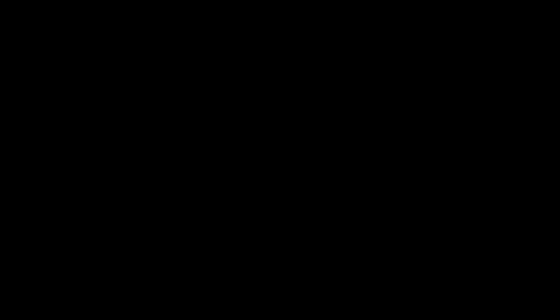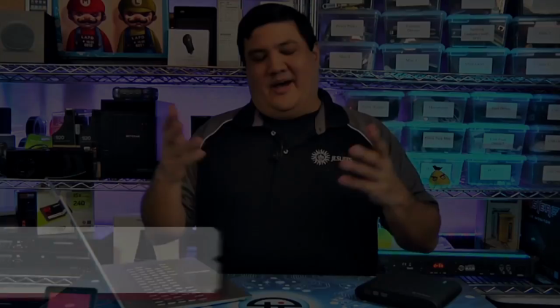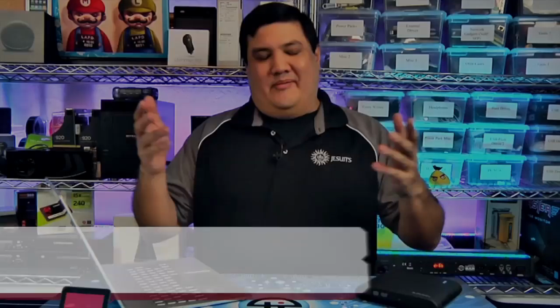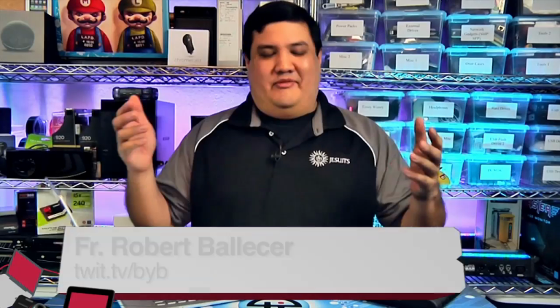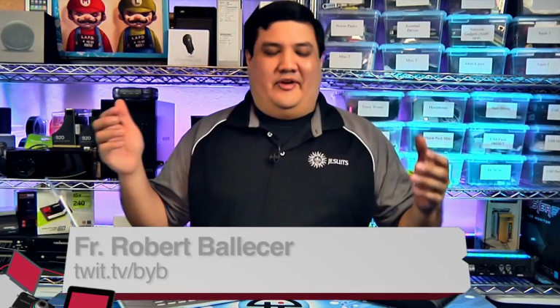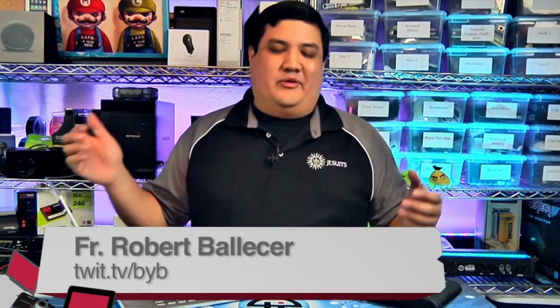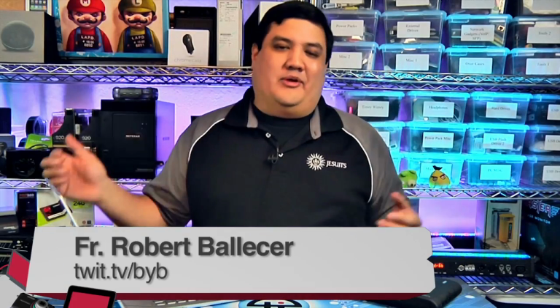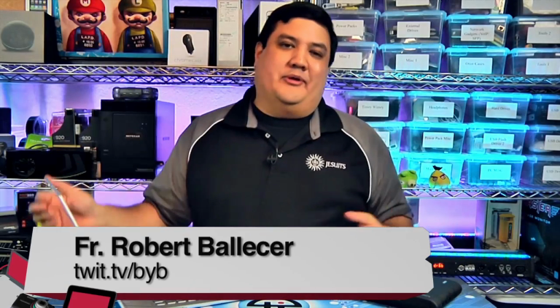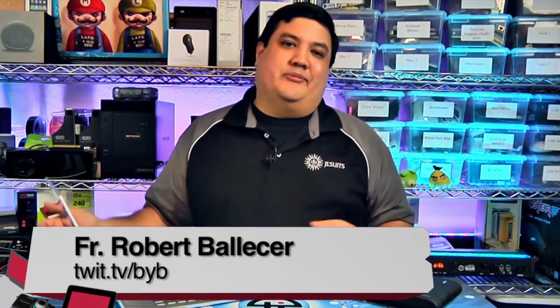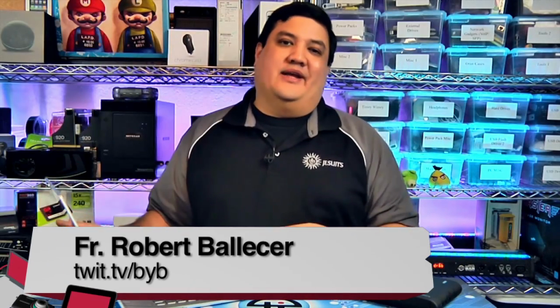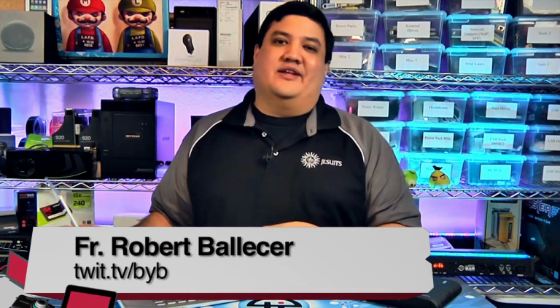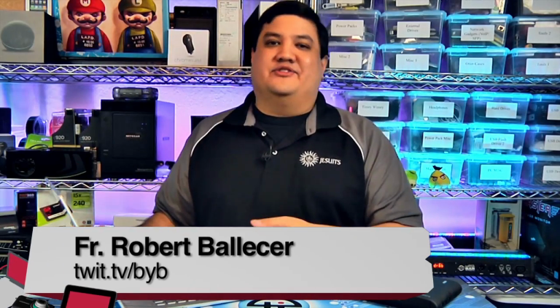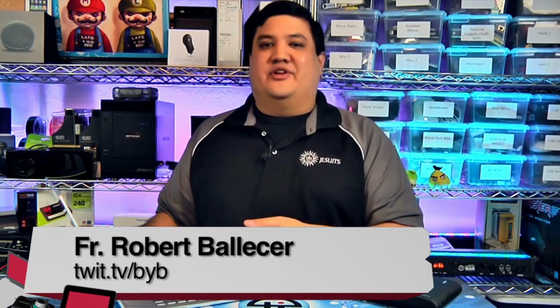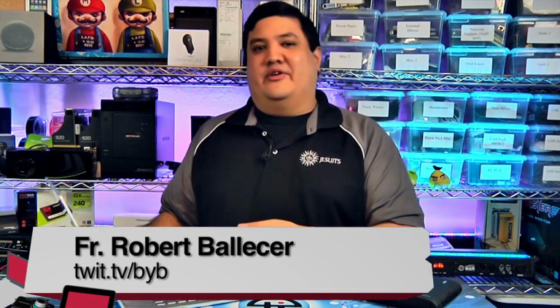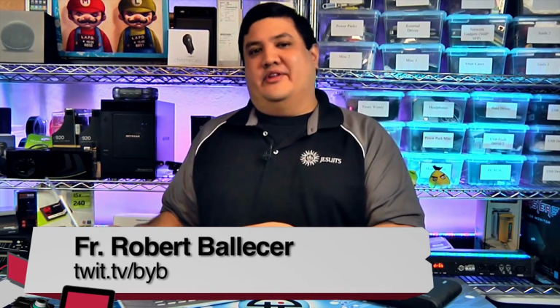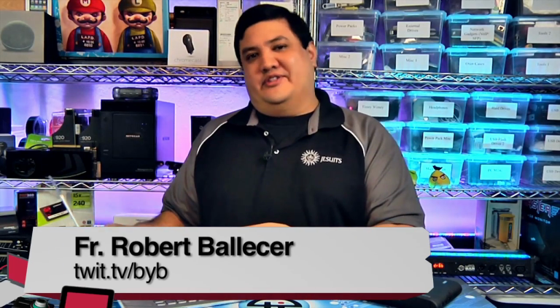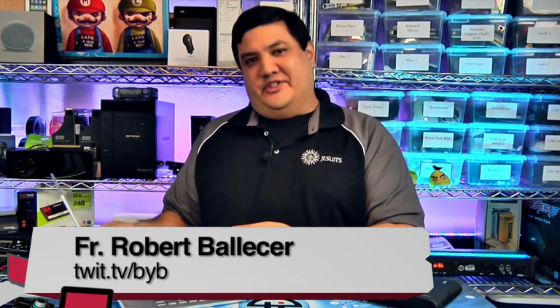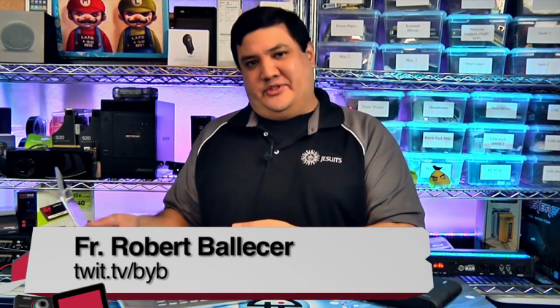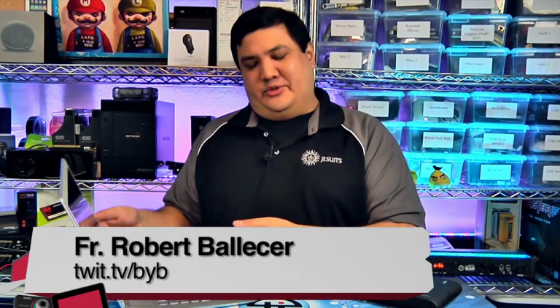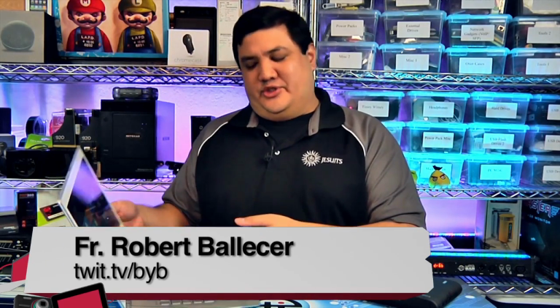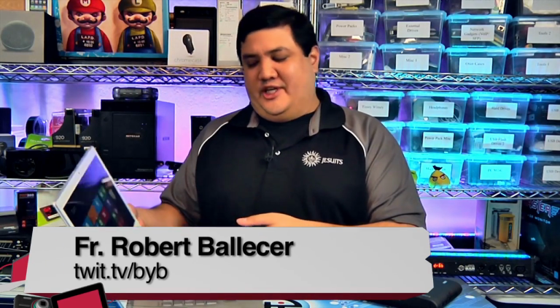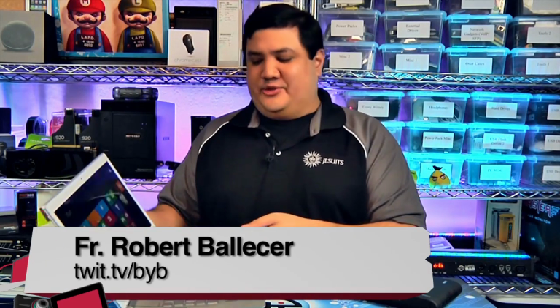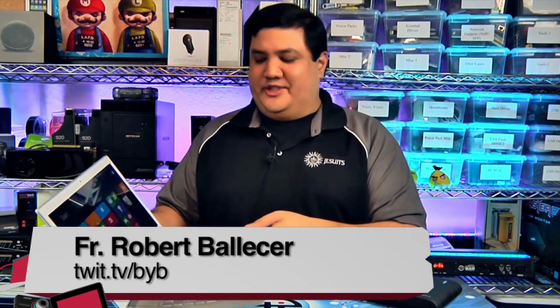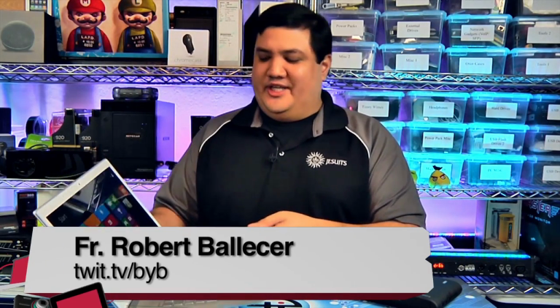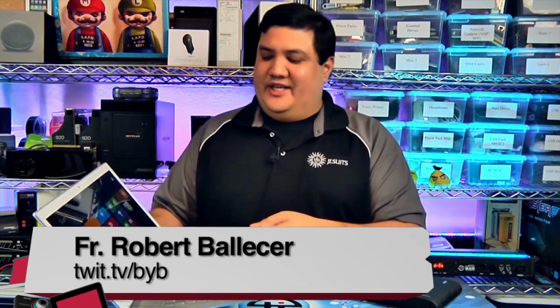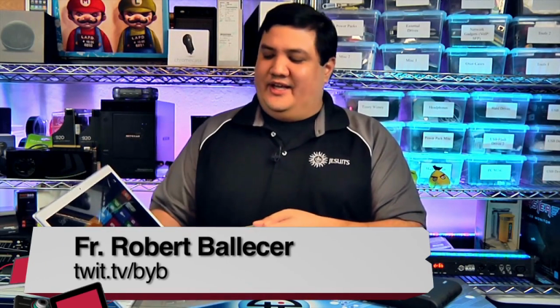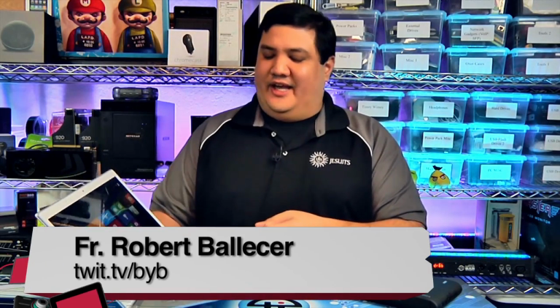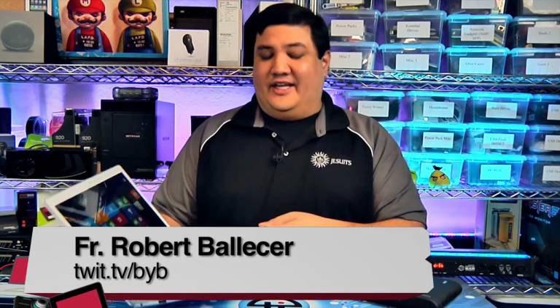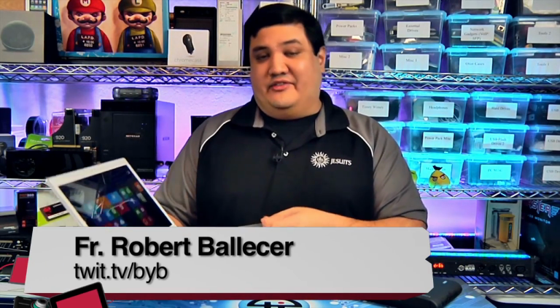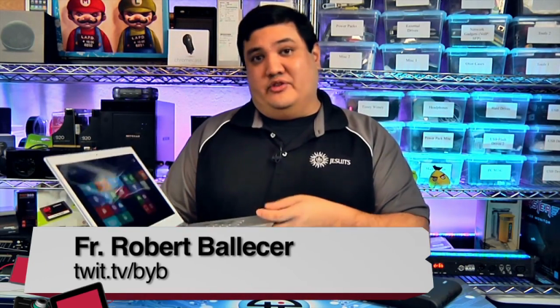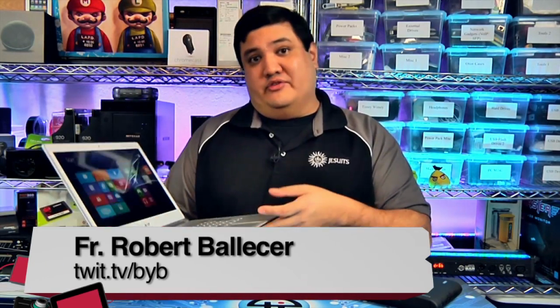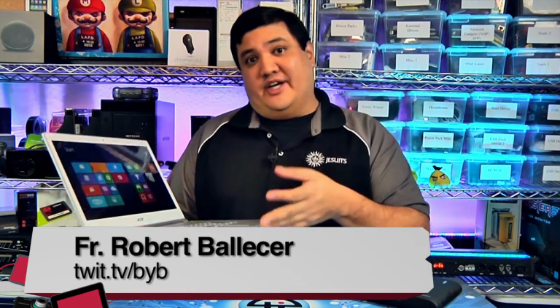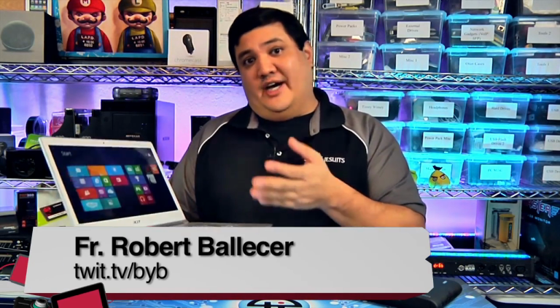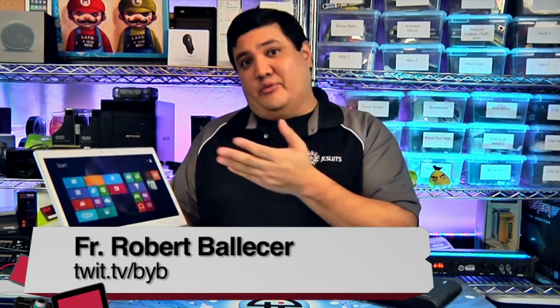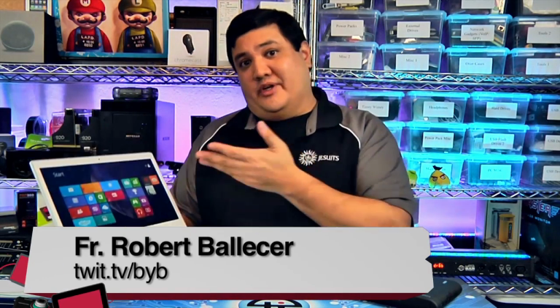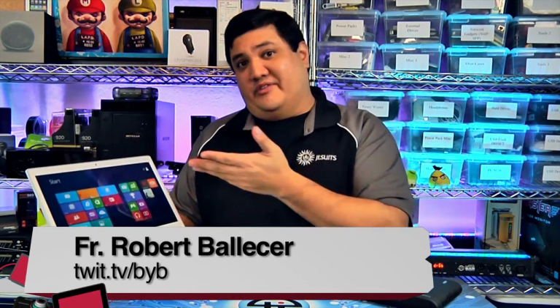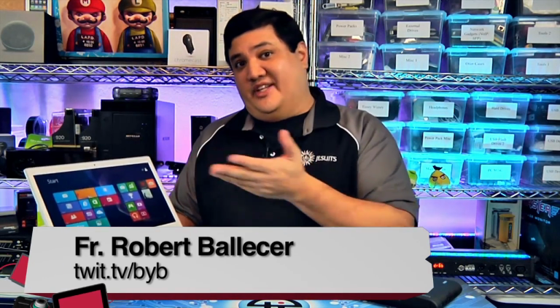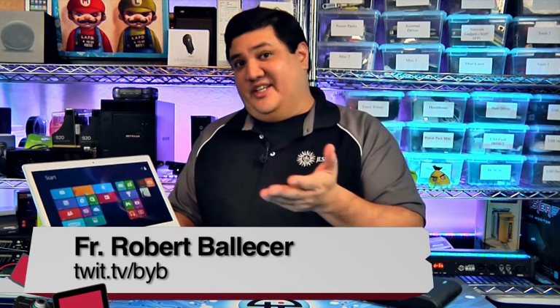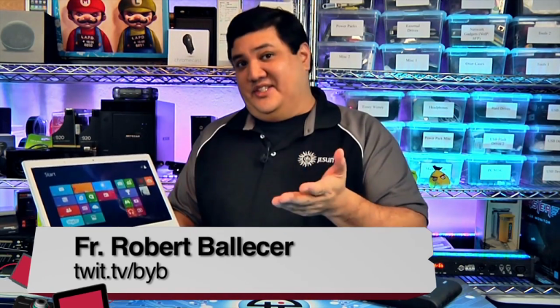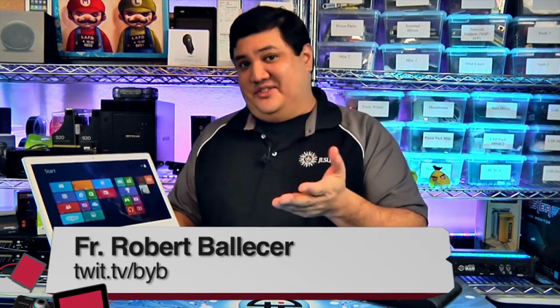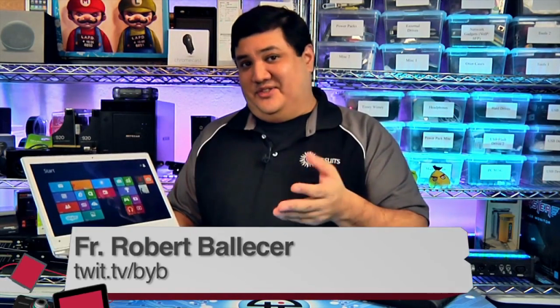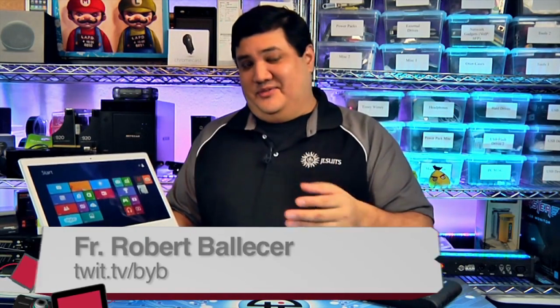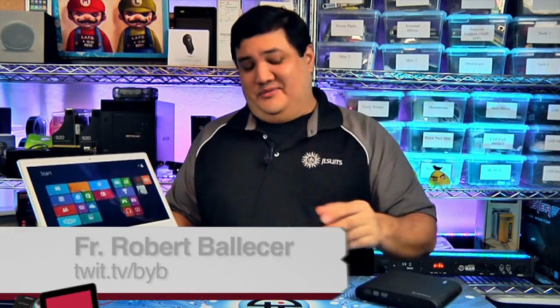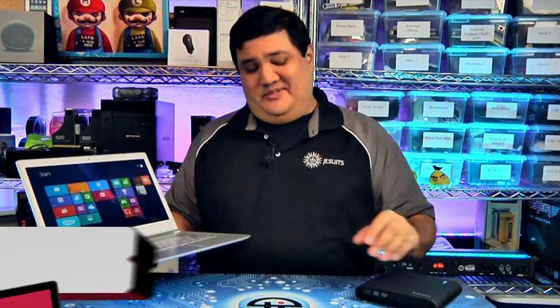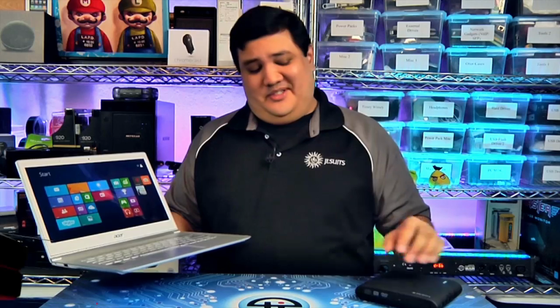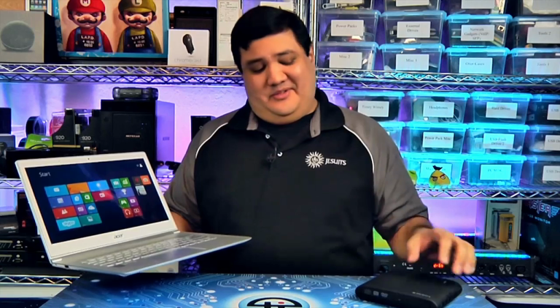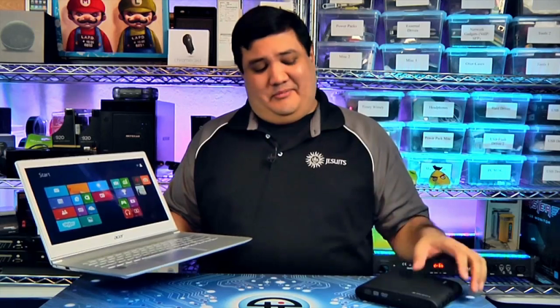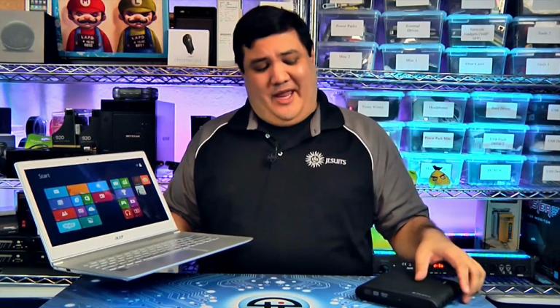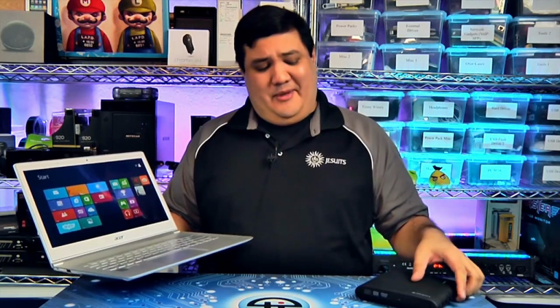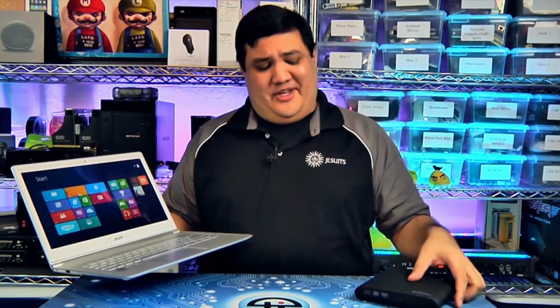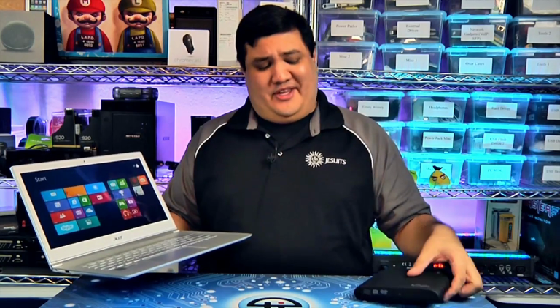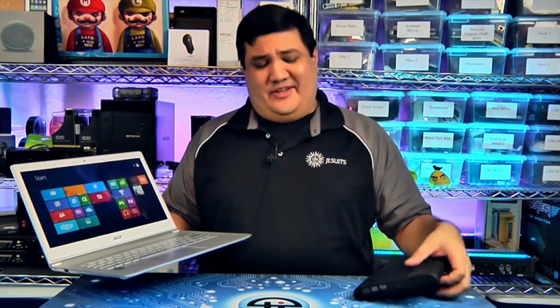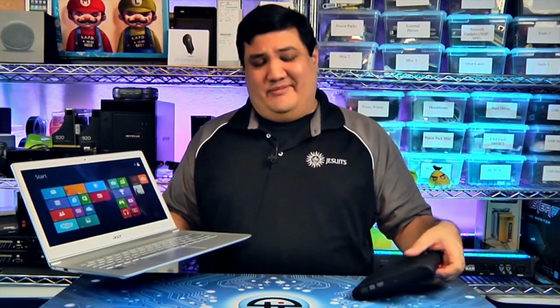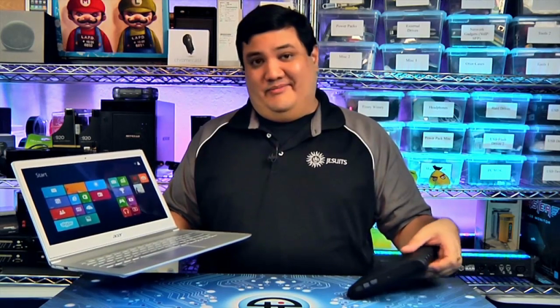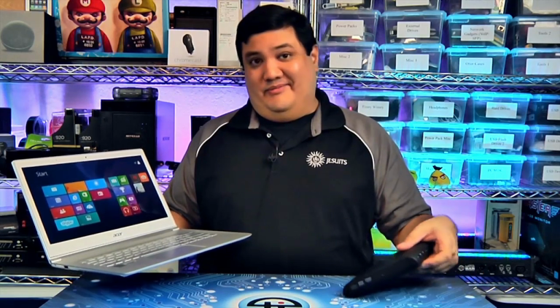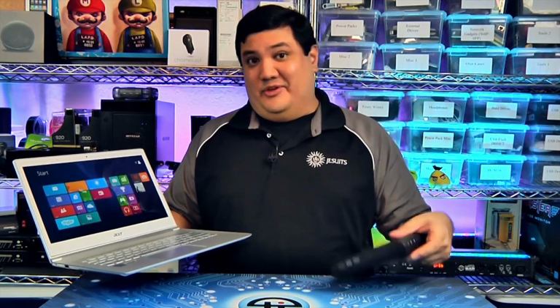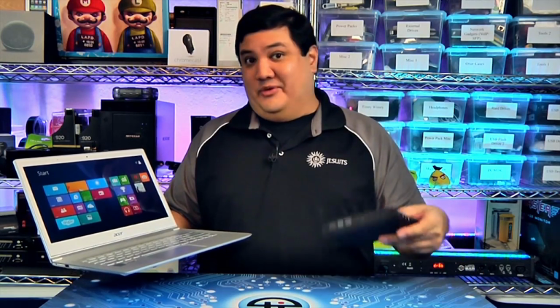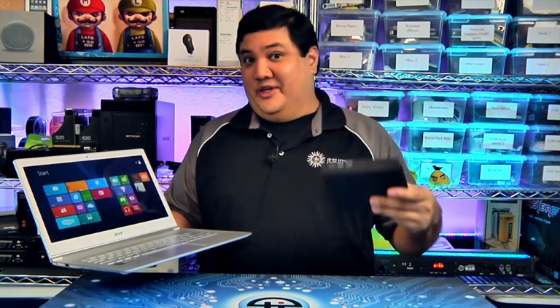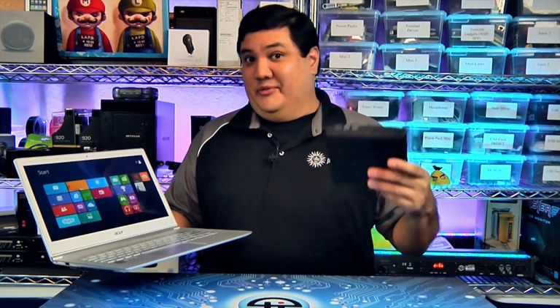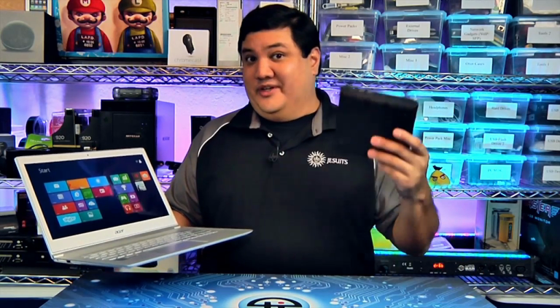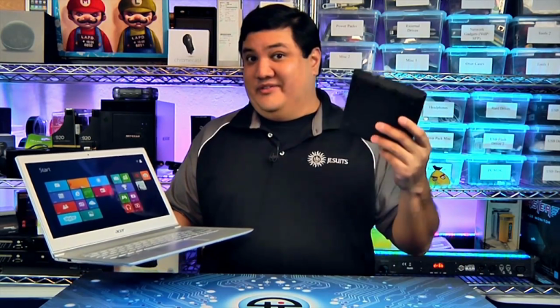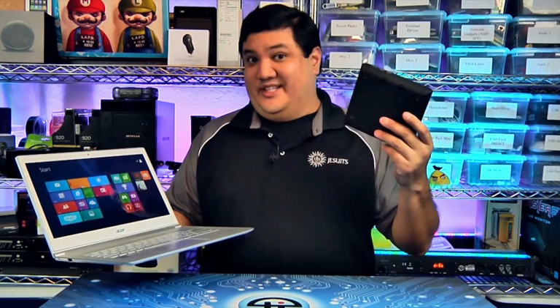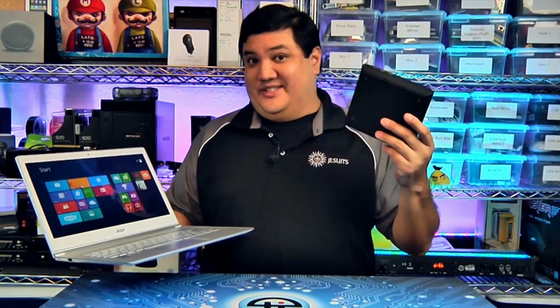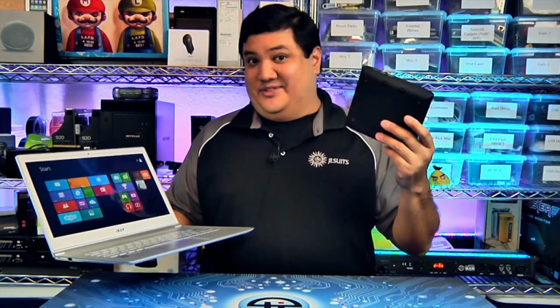I'm Fr. Robert Balasier, the Digital Jesuit, and if you've got one of these, maybe you need one of these.